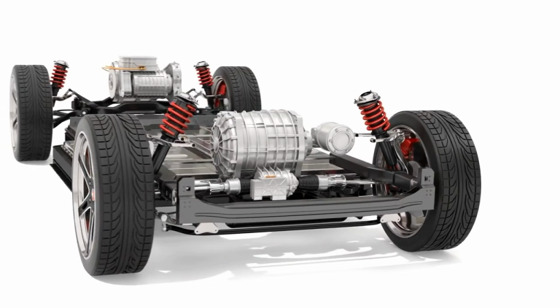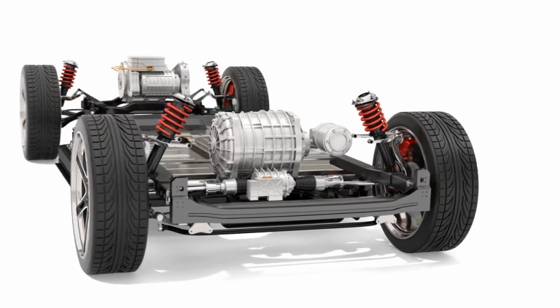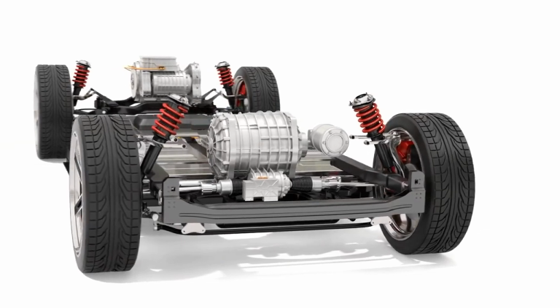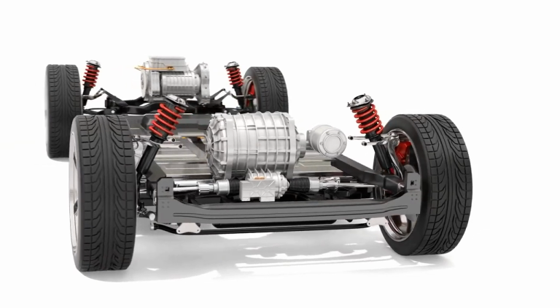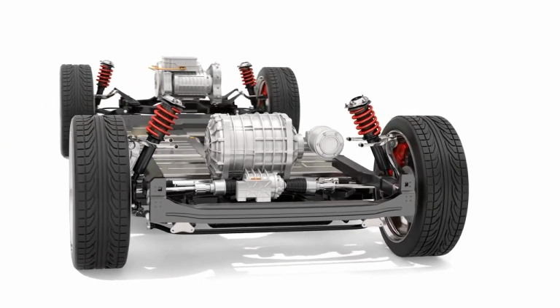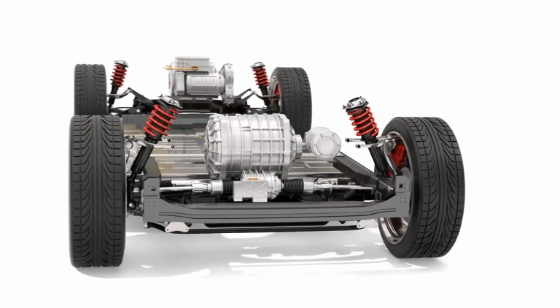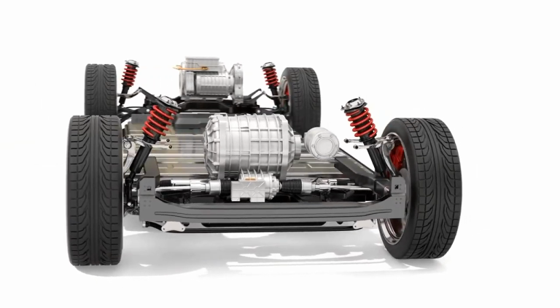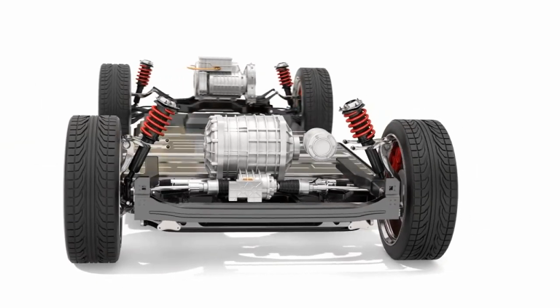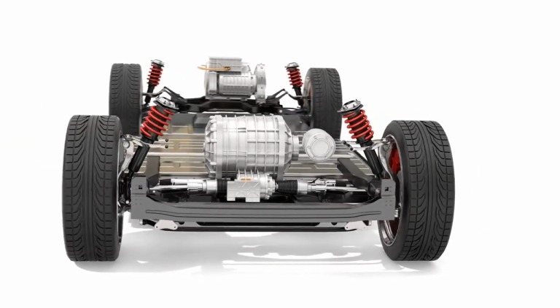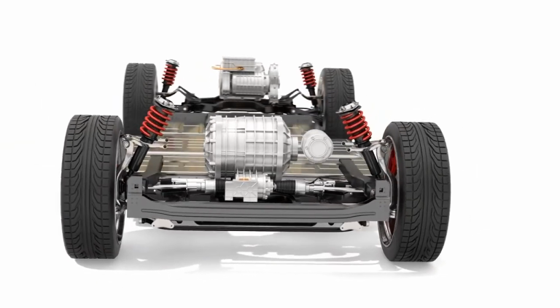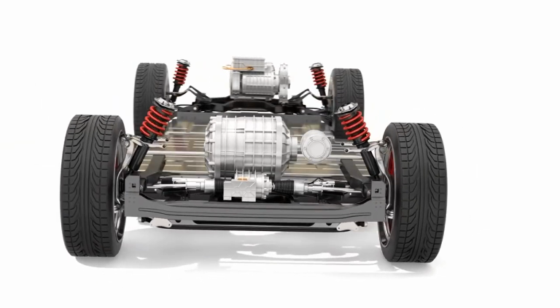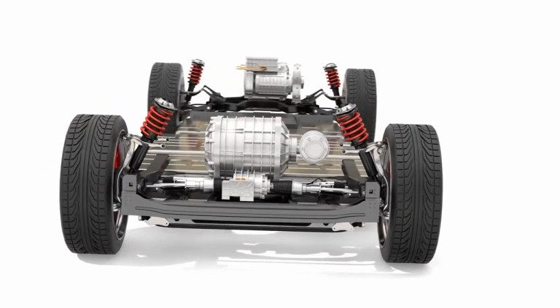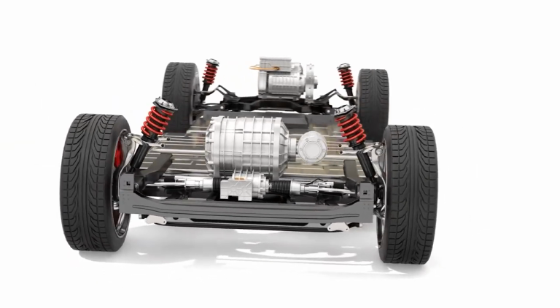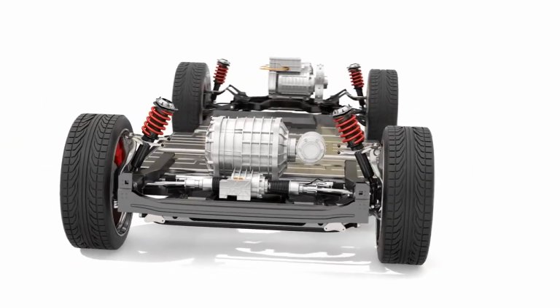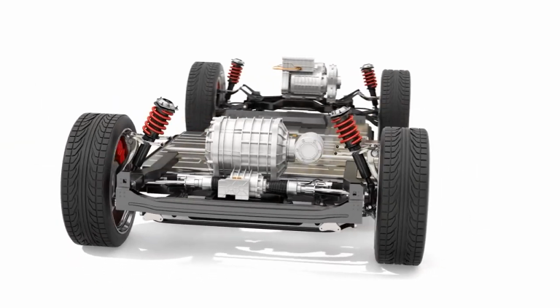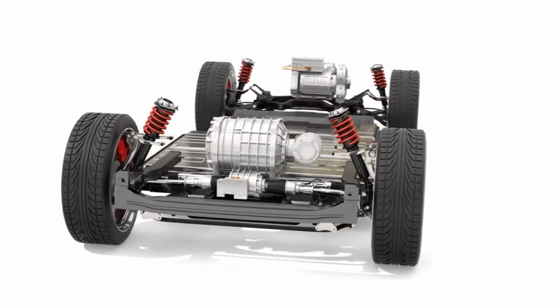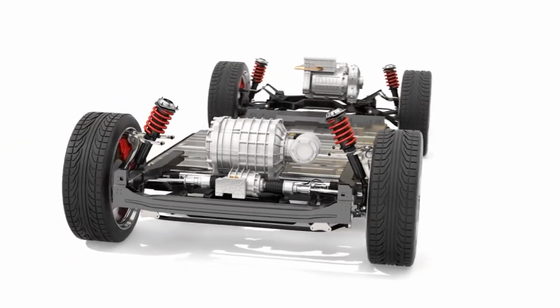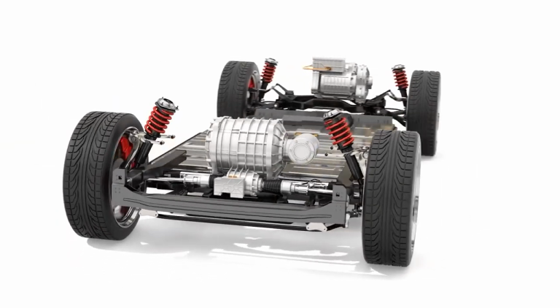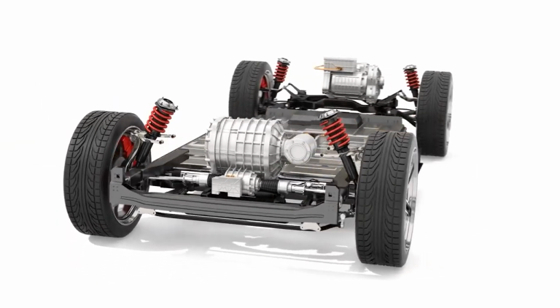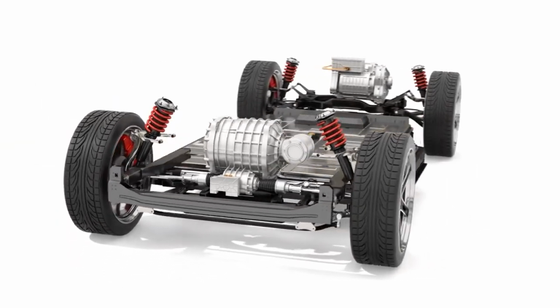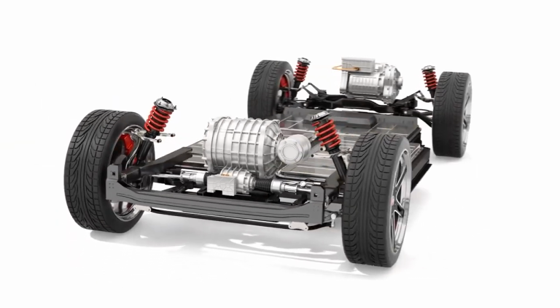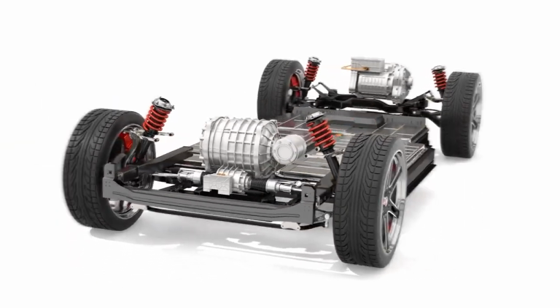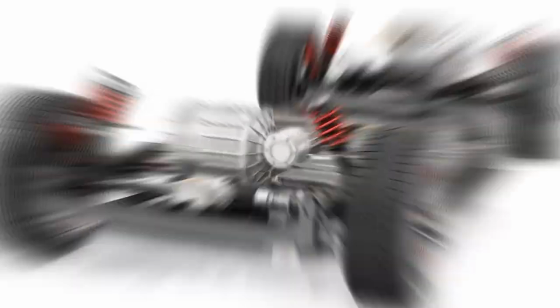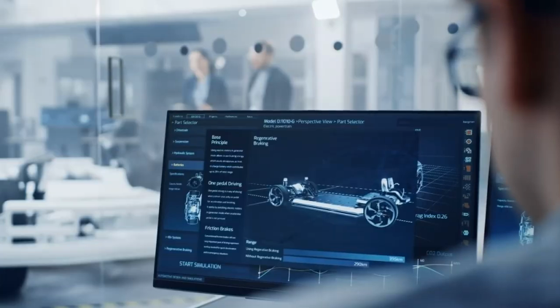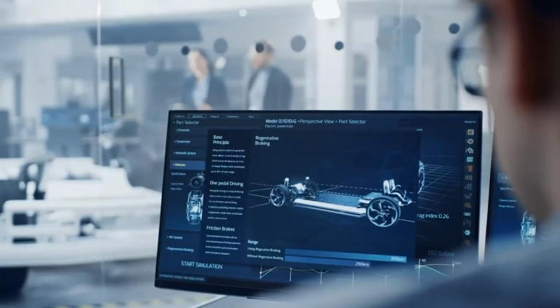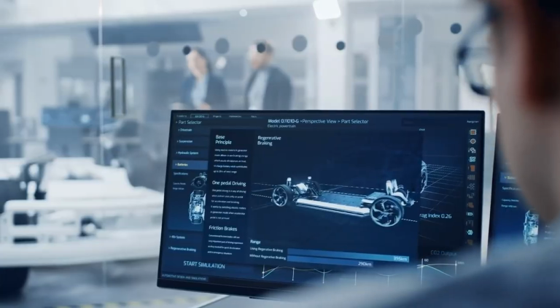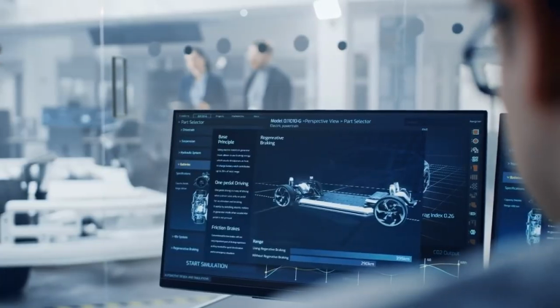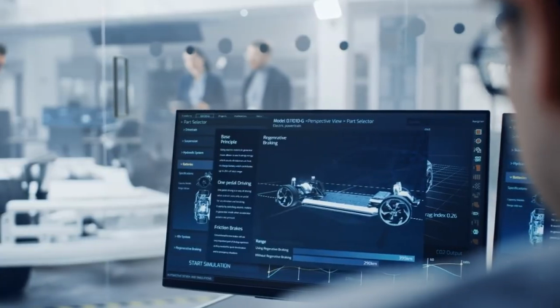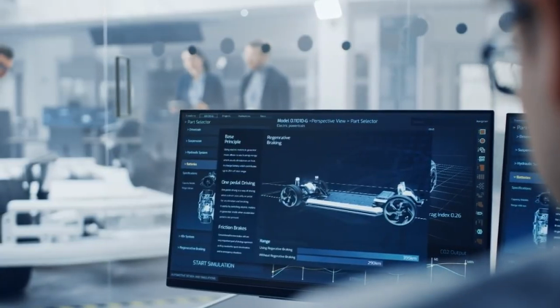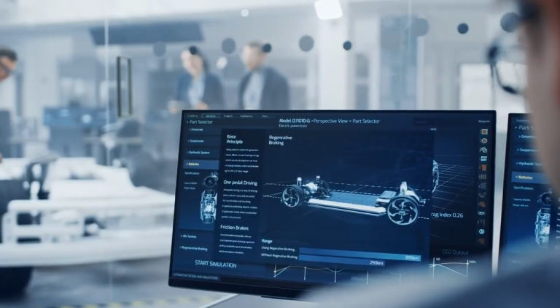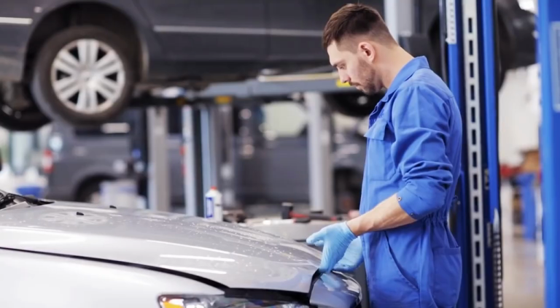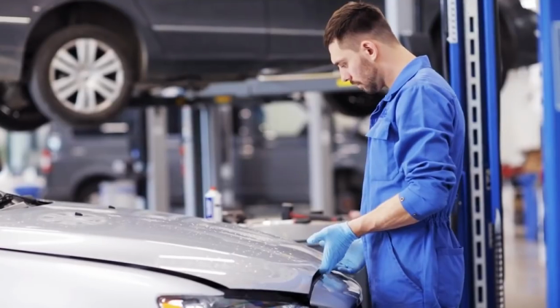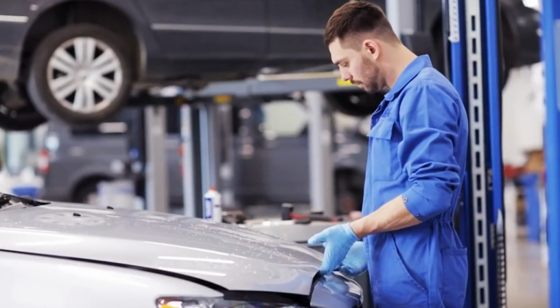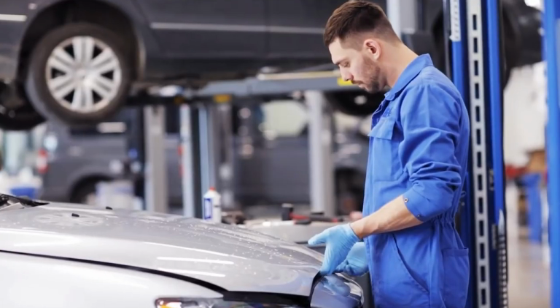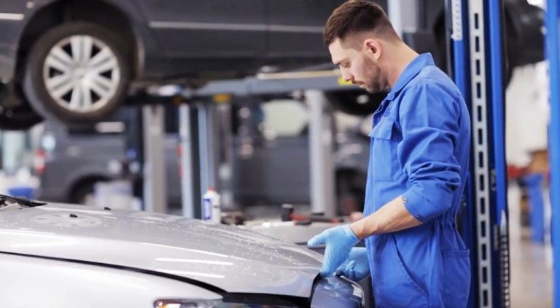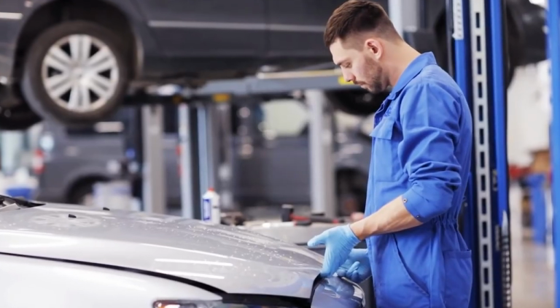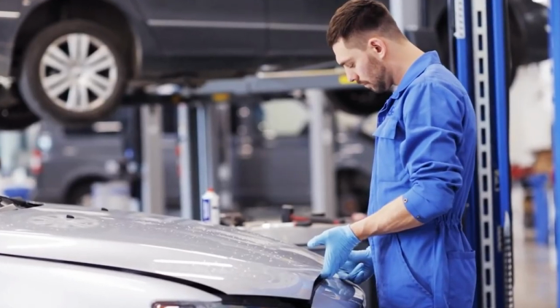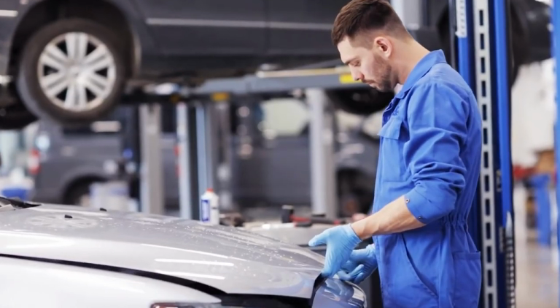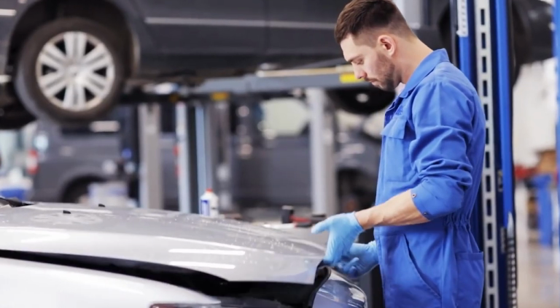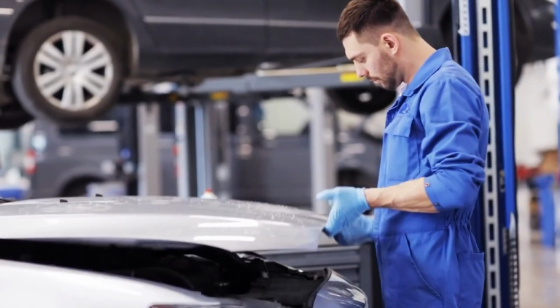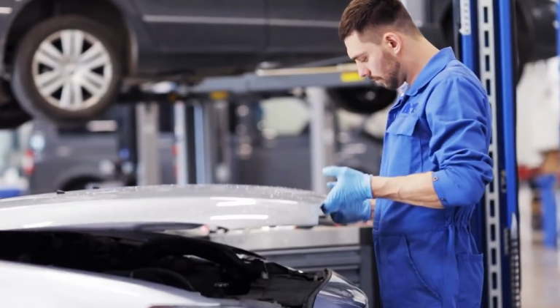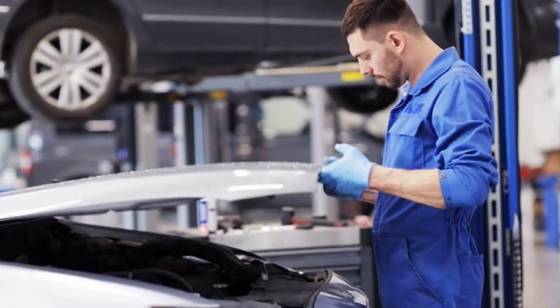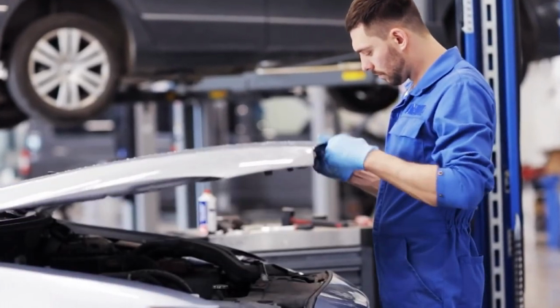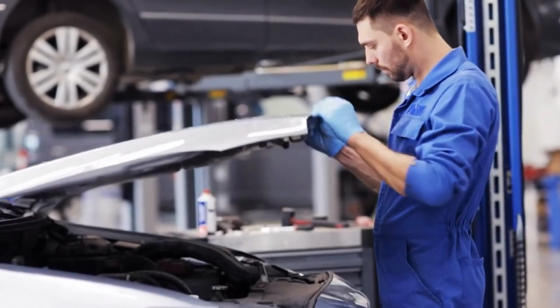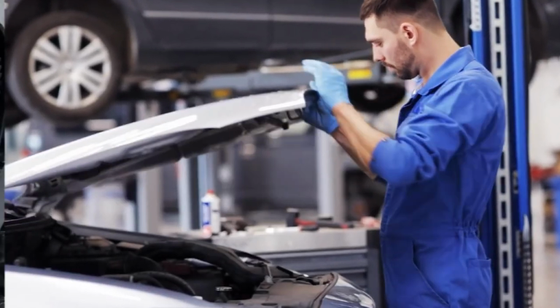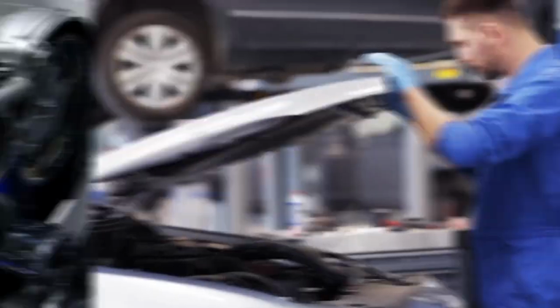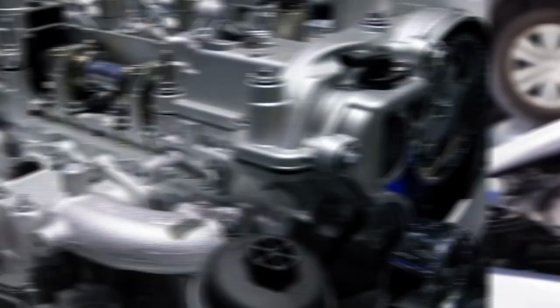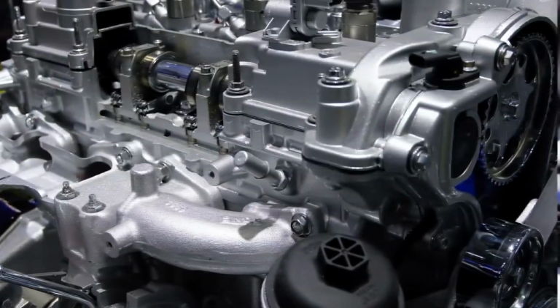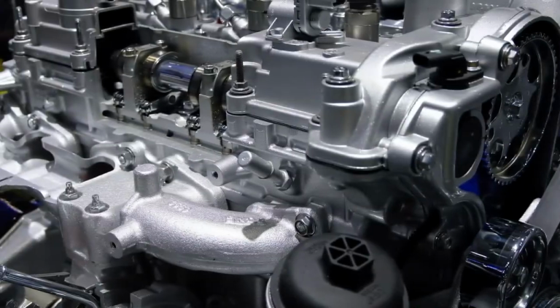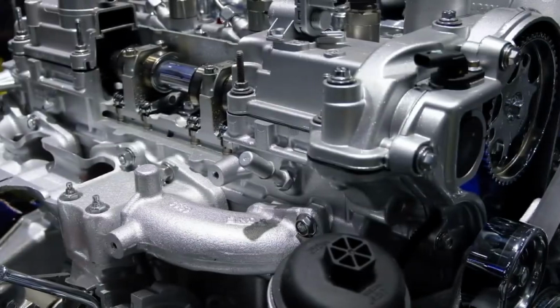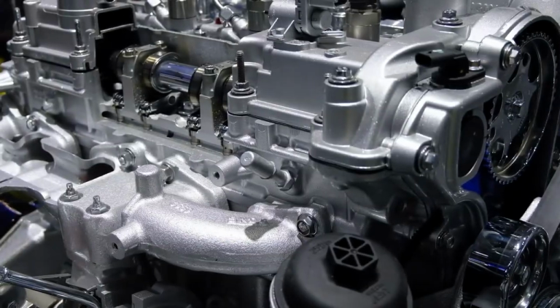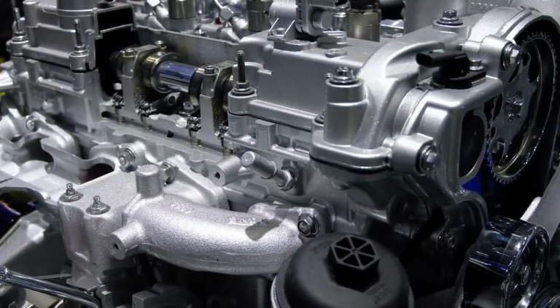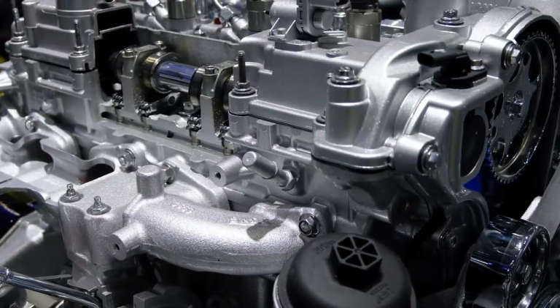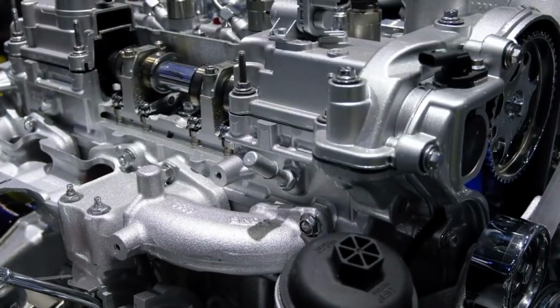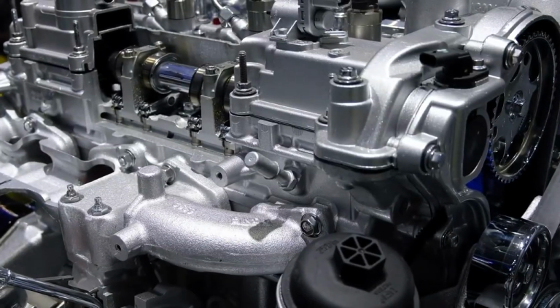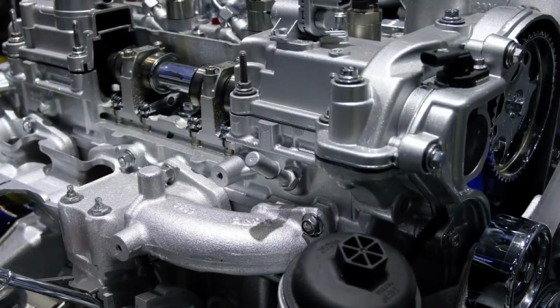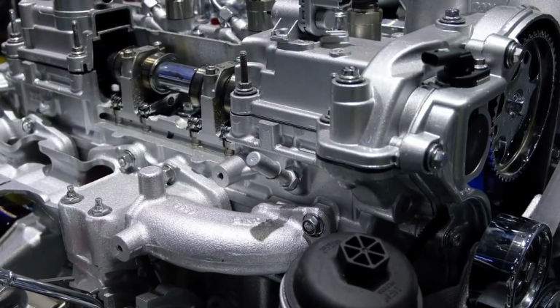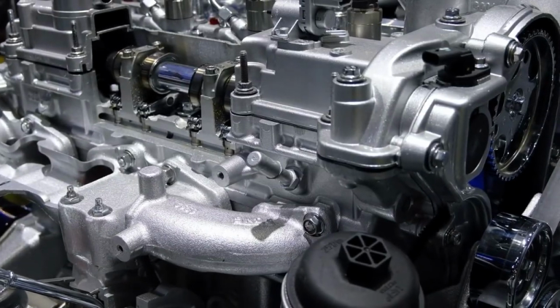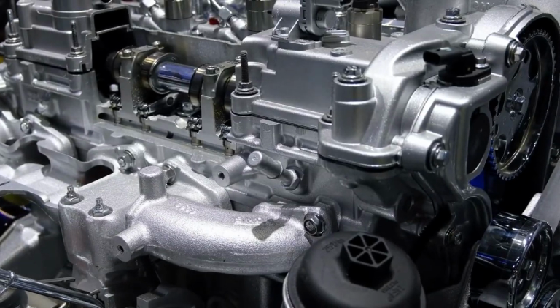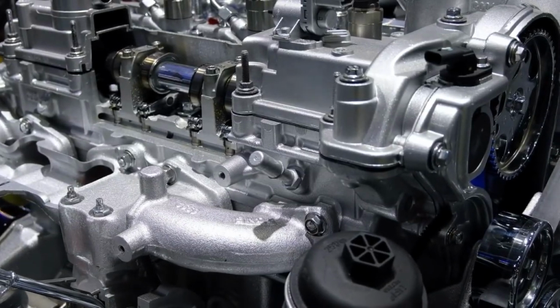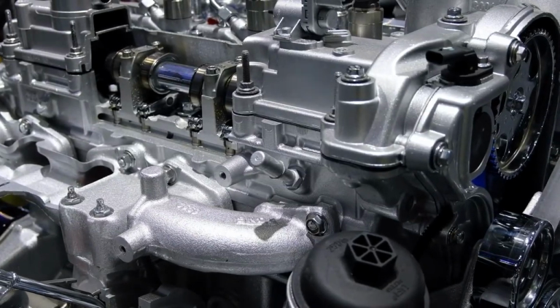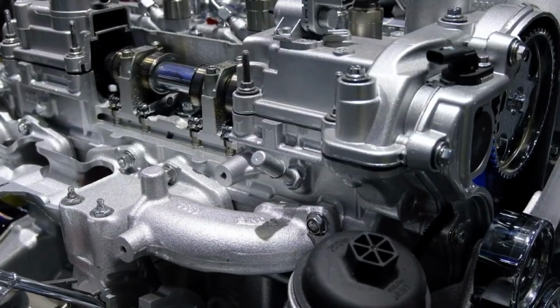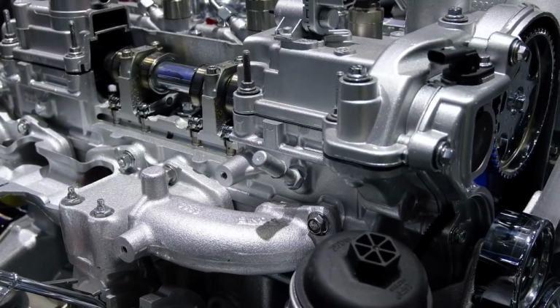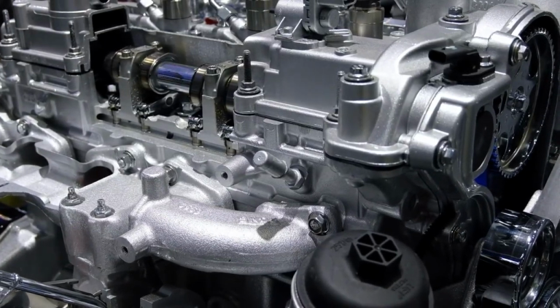Electric motors are the wave of the future, and more and more makers of side-by-side utility vehicles are prepared to follow suit.